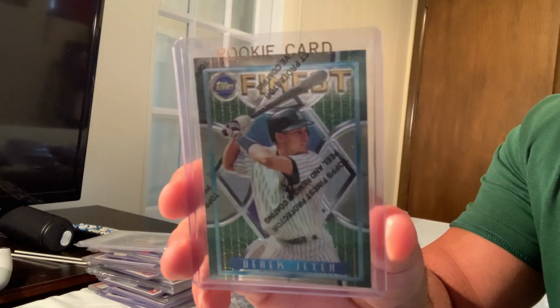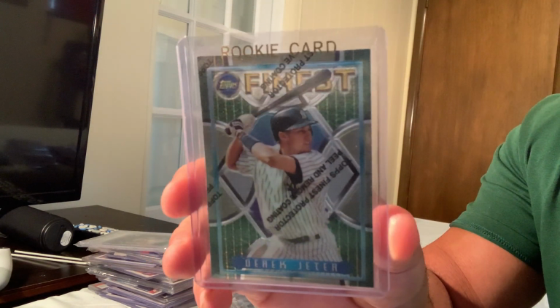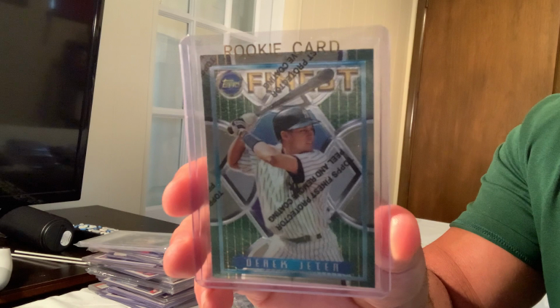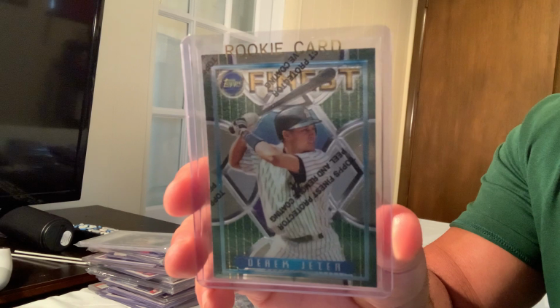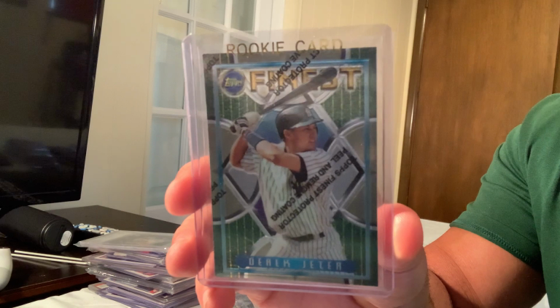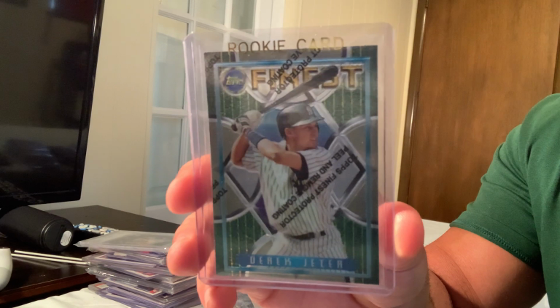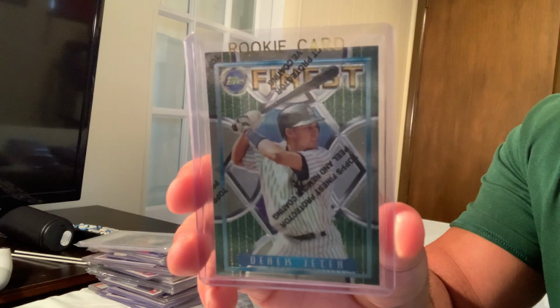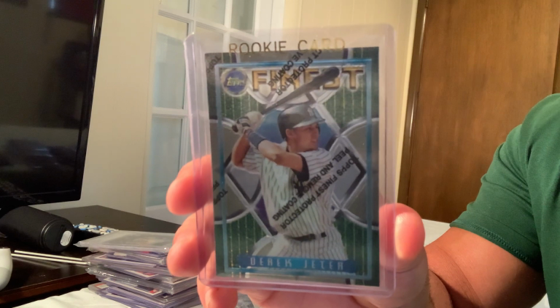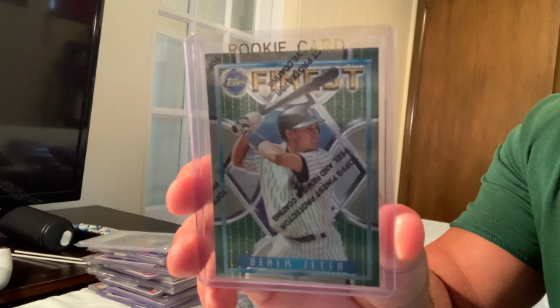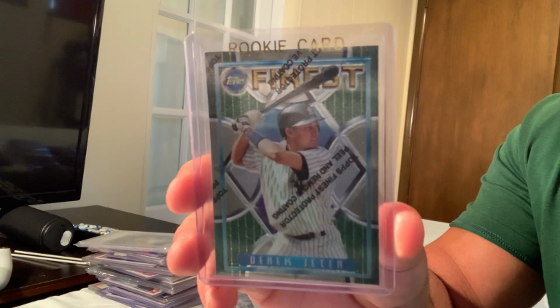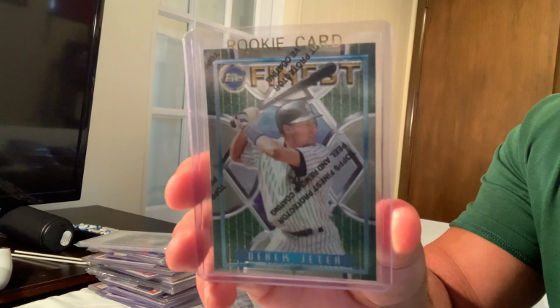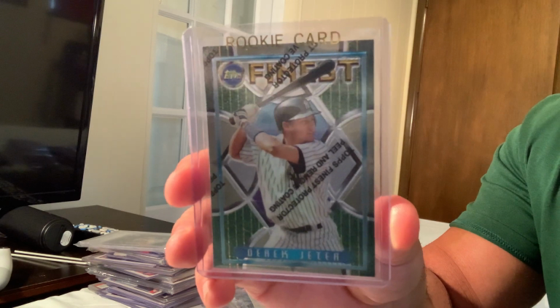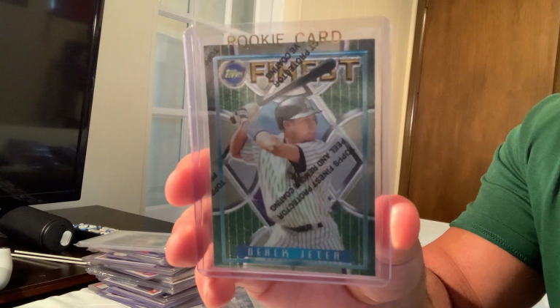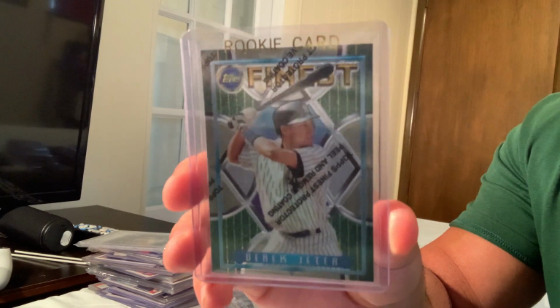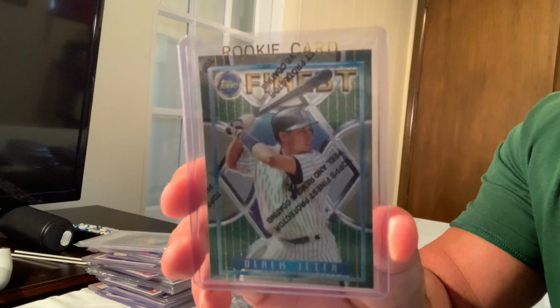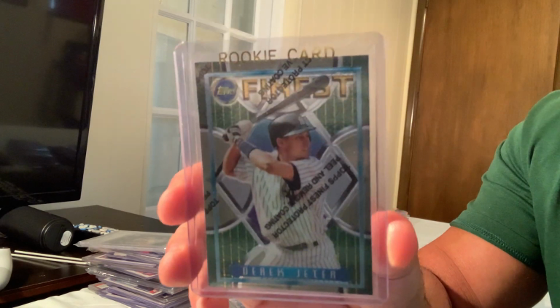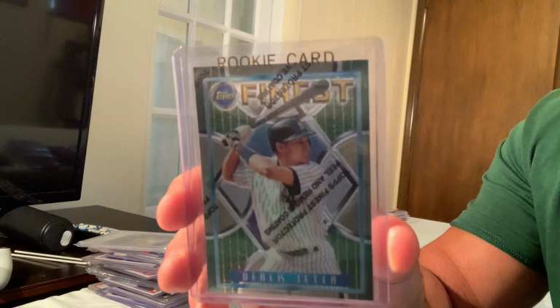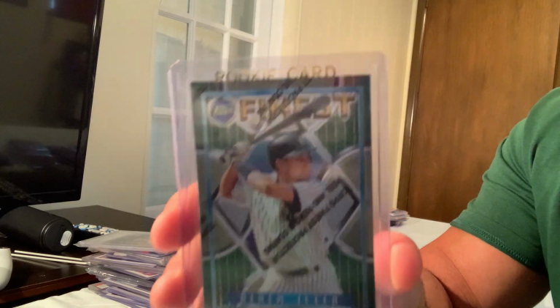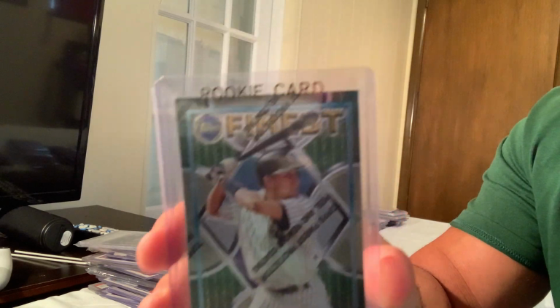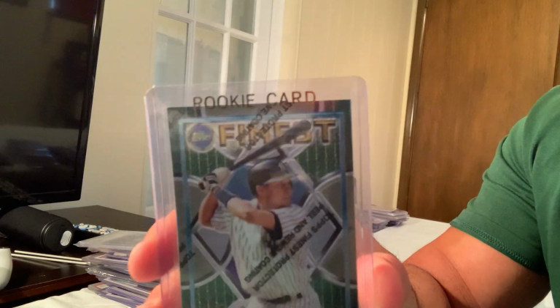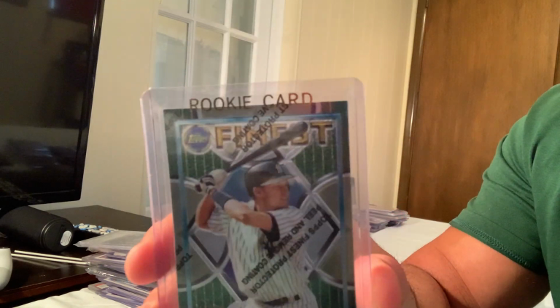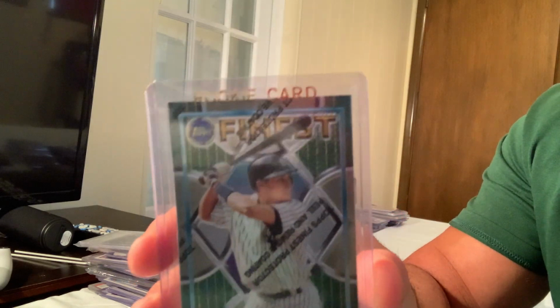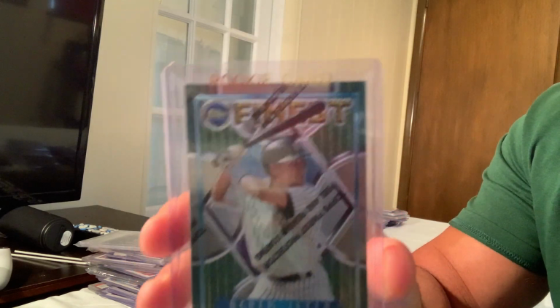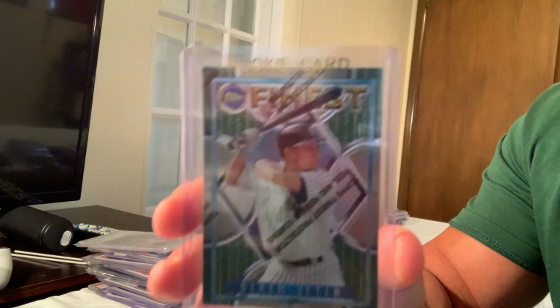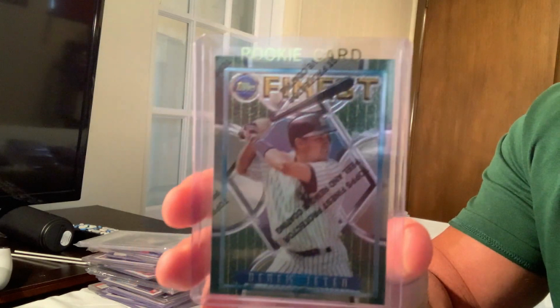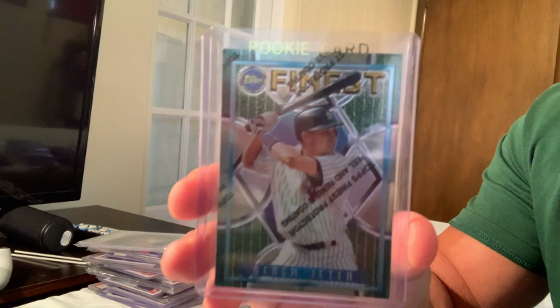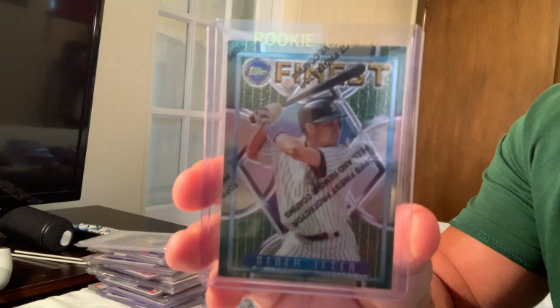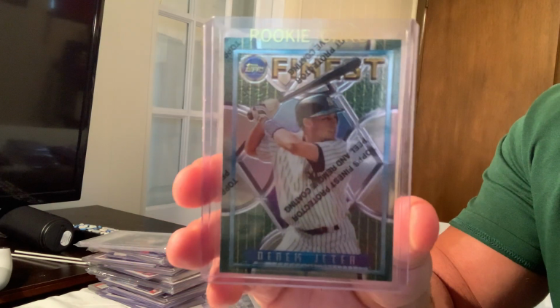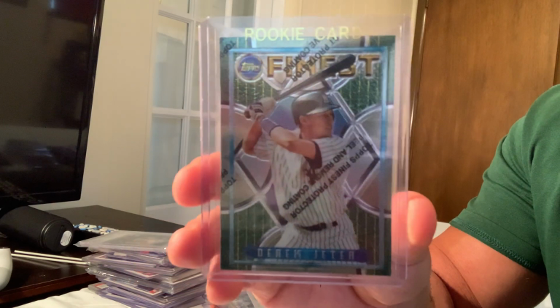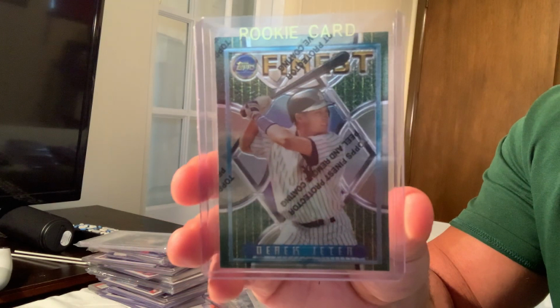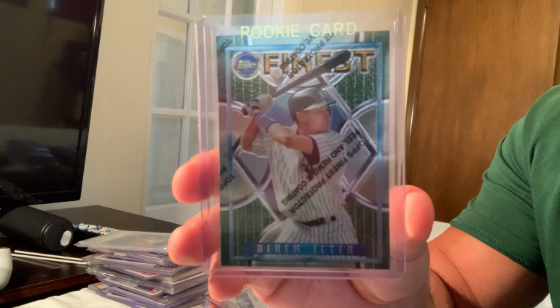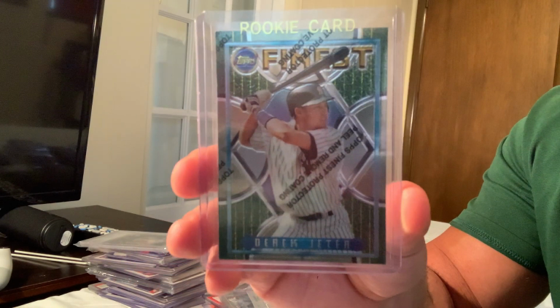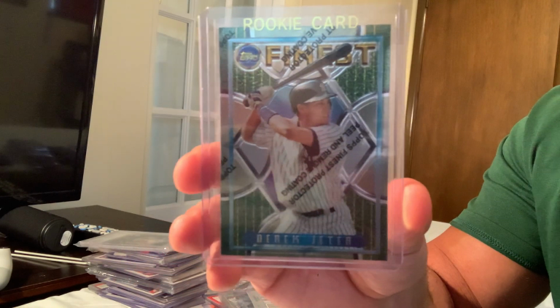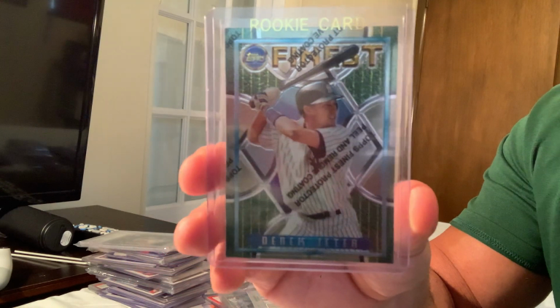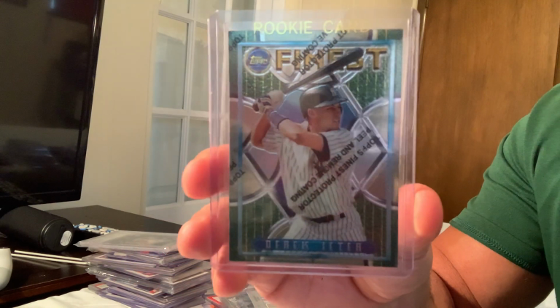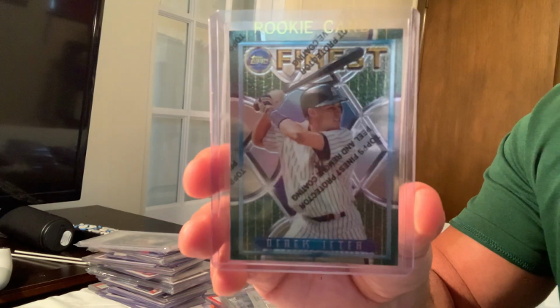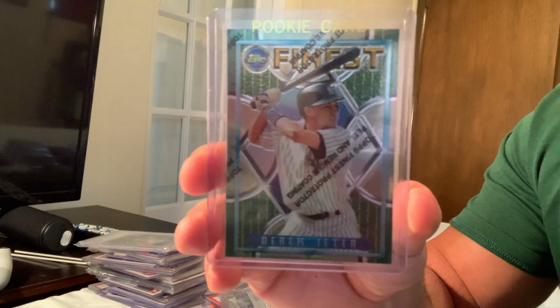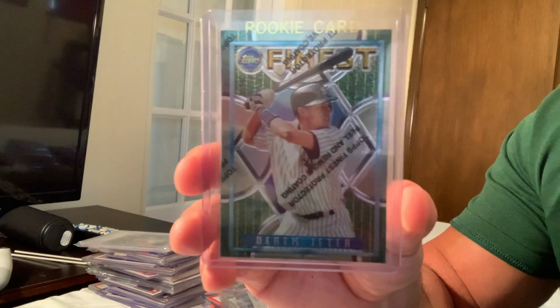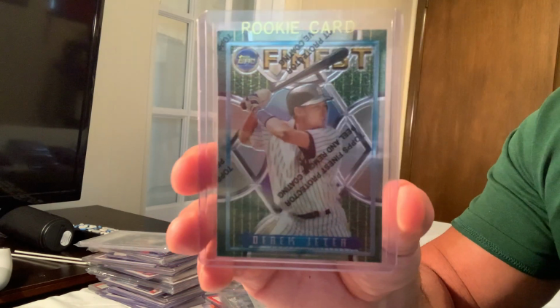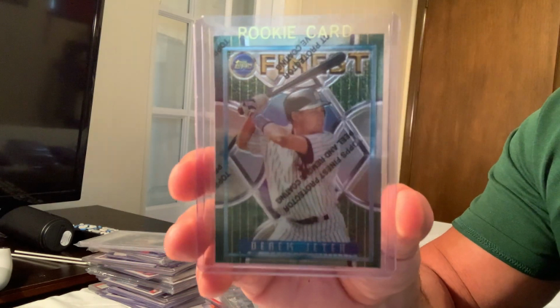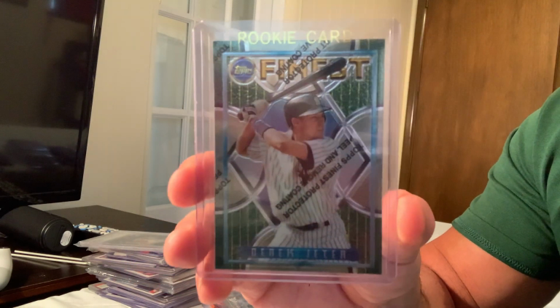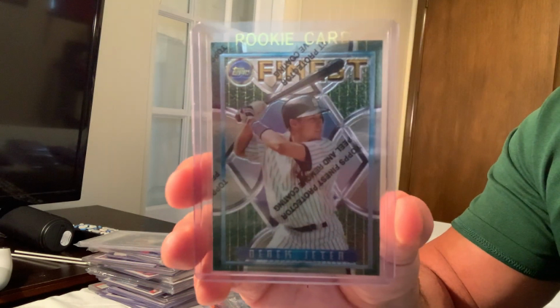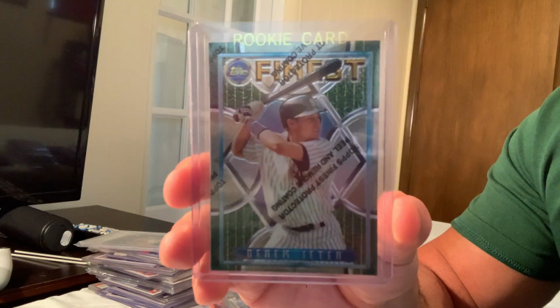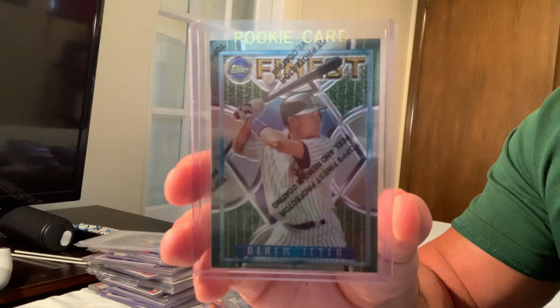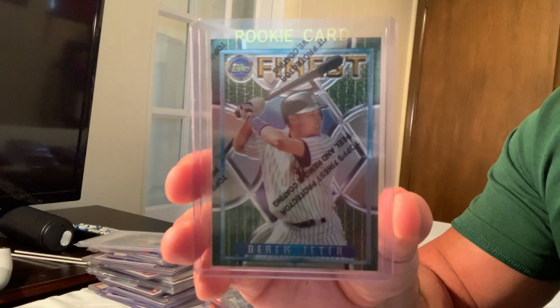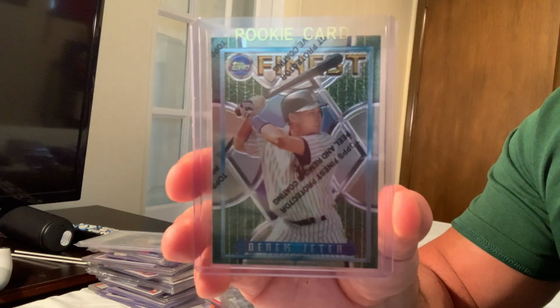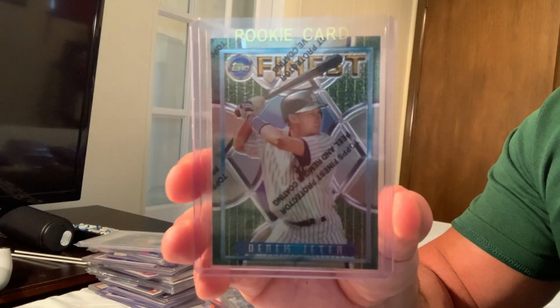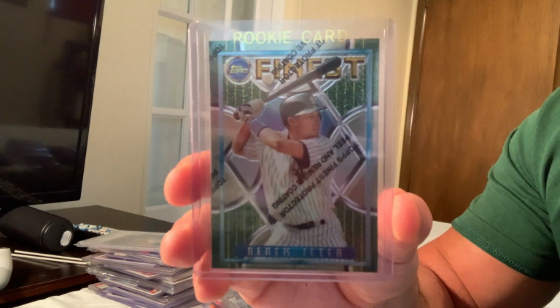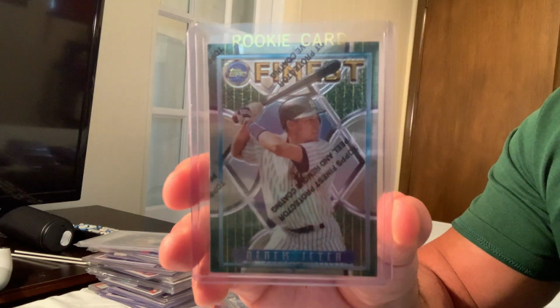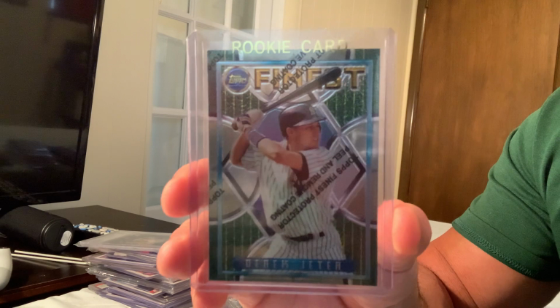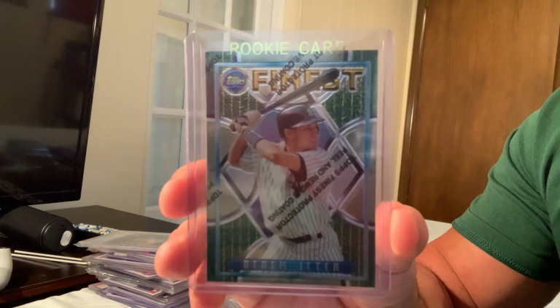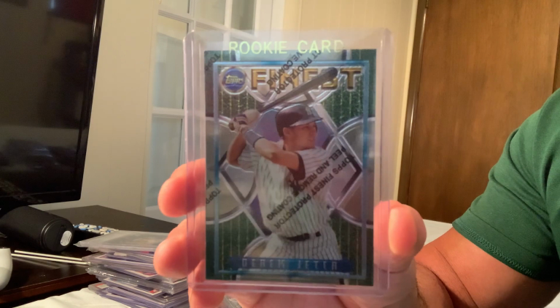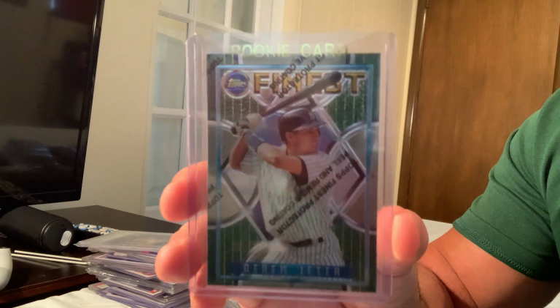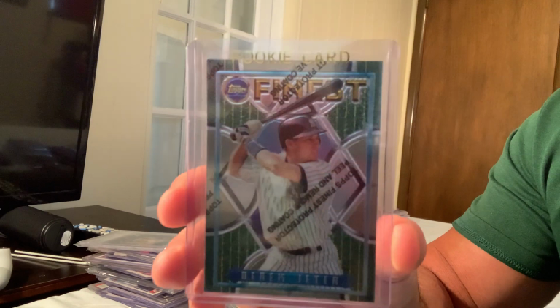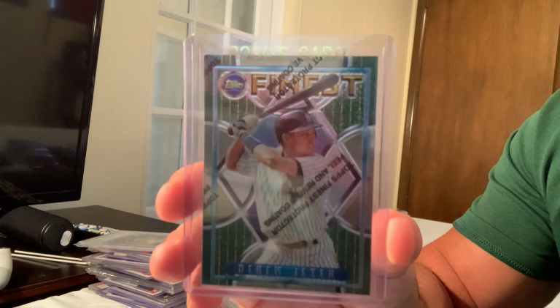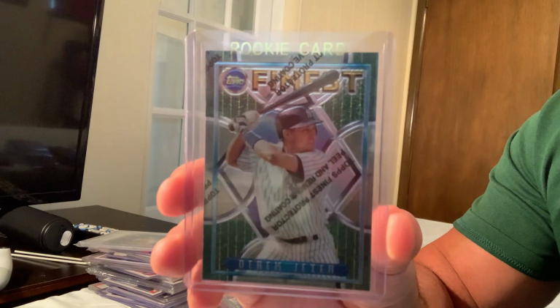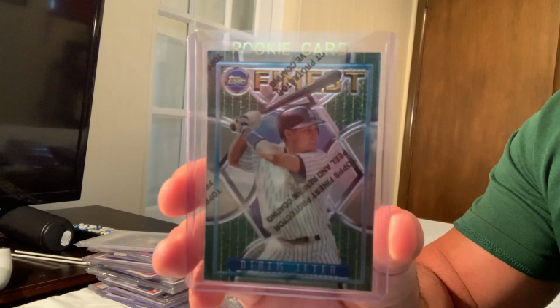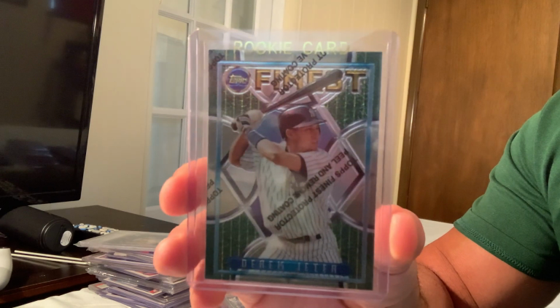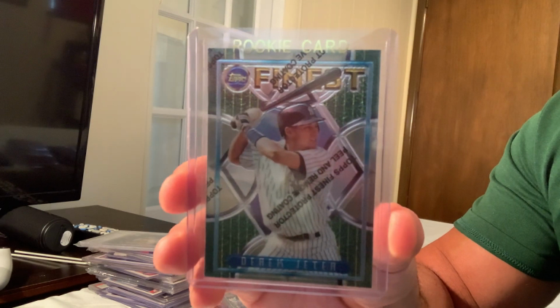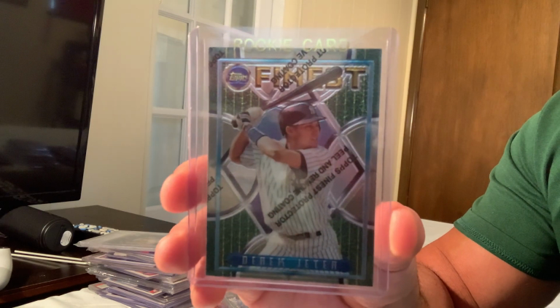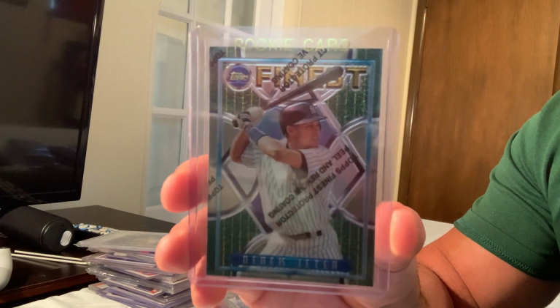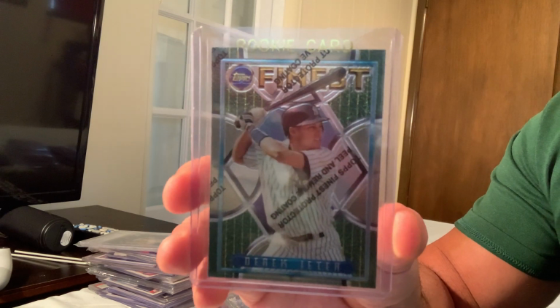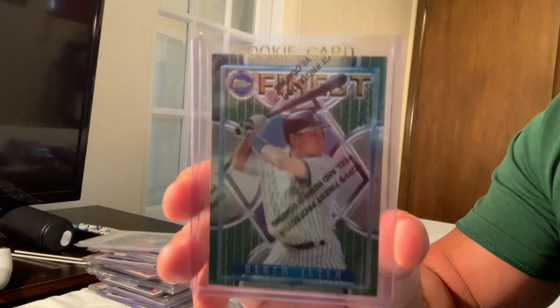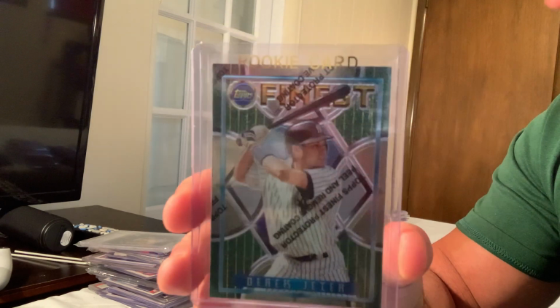Number 29: the 1995 Topps Finest with the coating, Derek Jeter, card number 274, sold for $1,200.